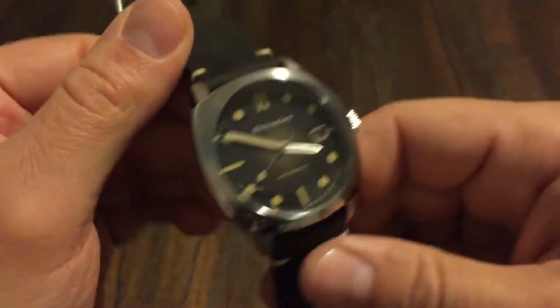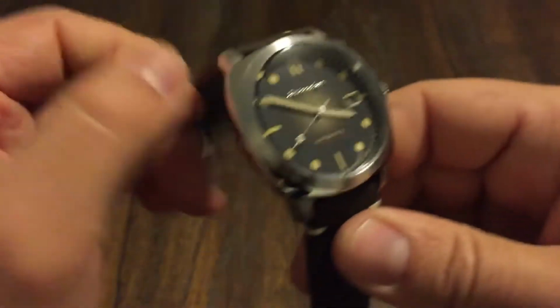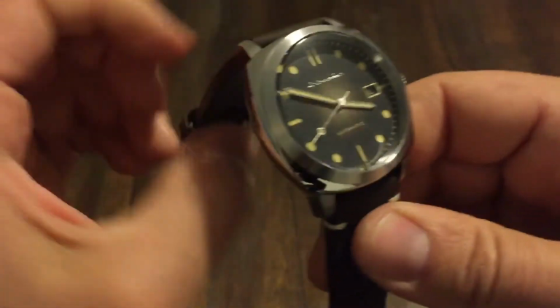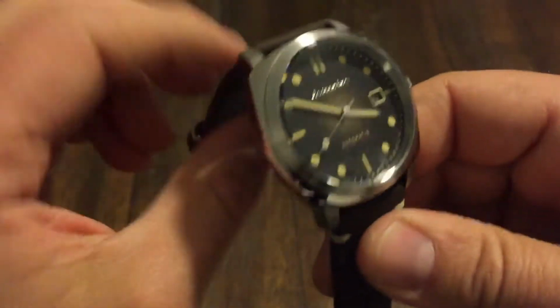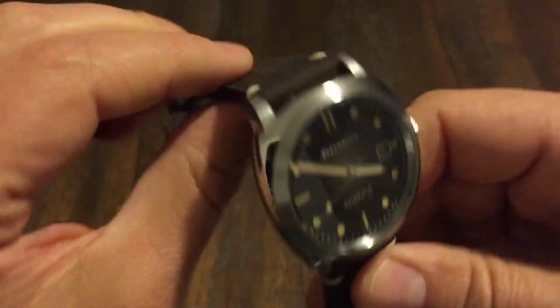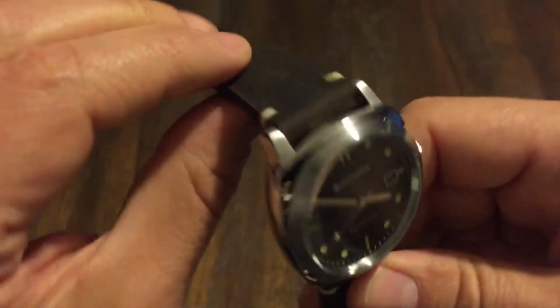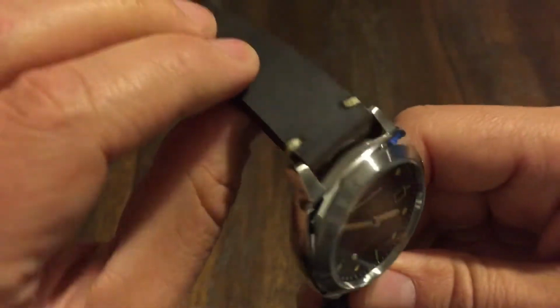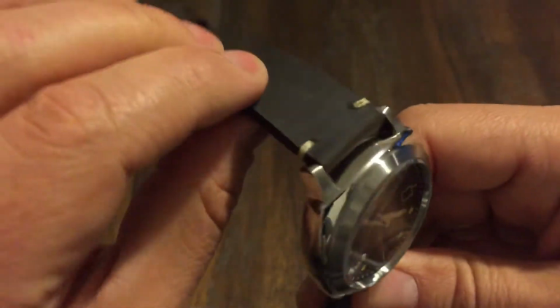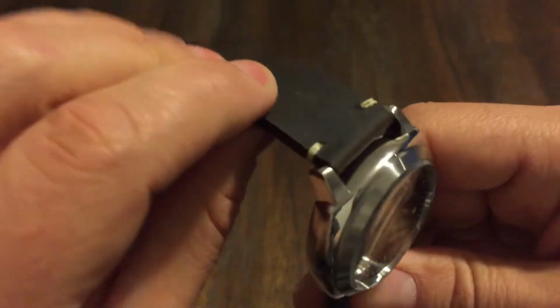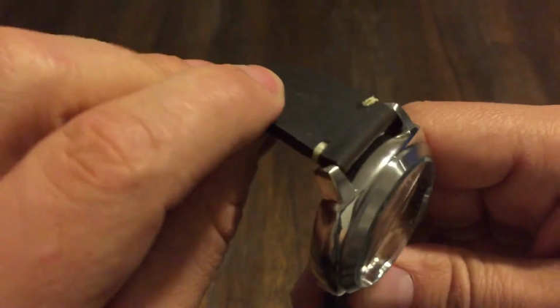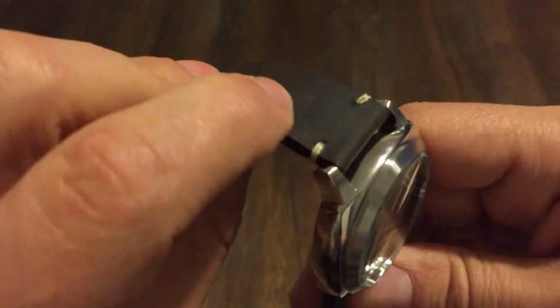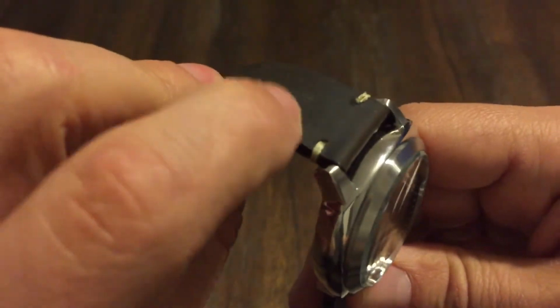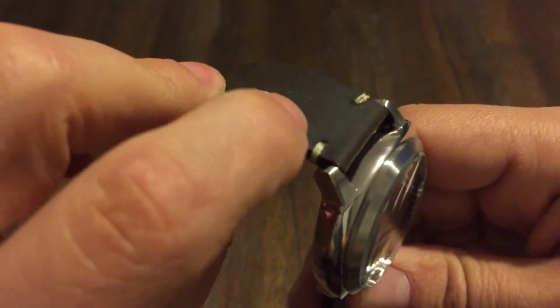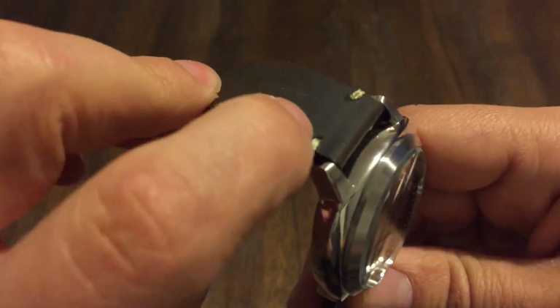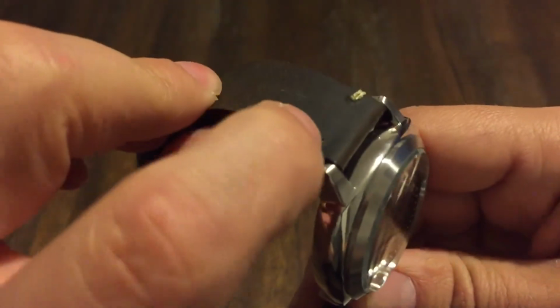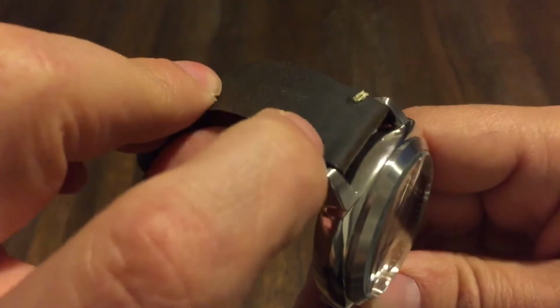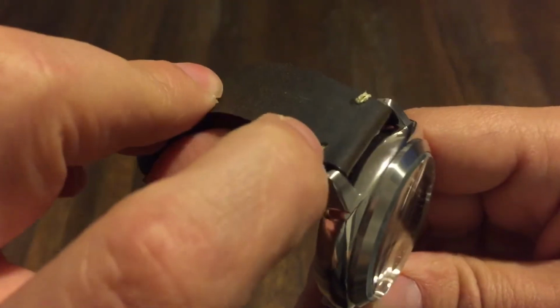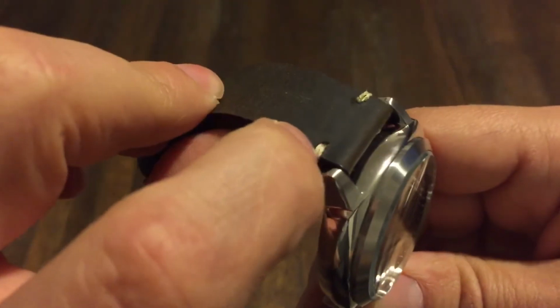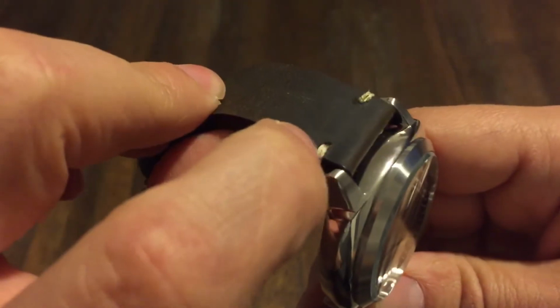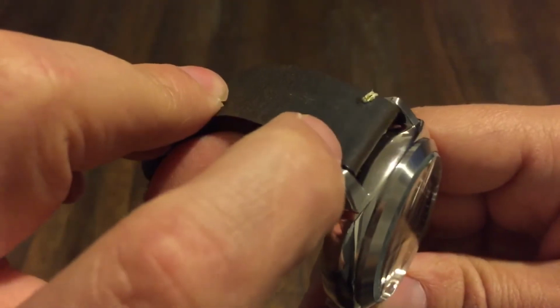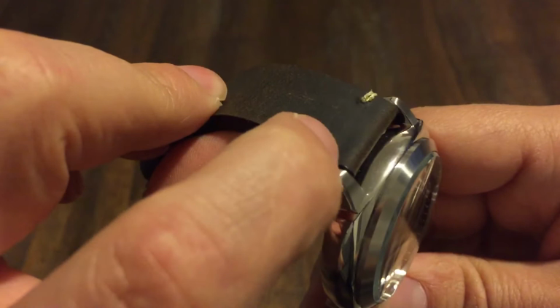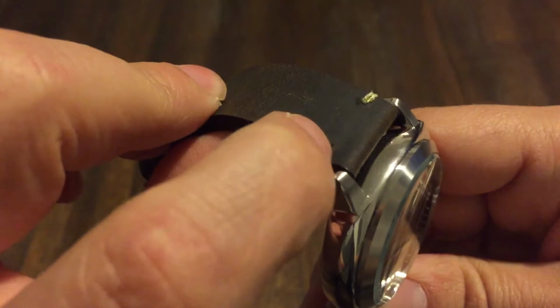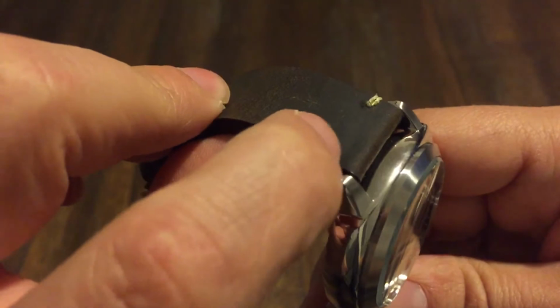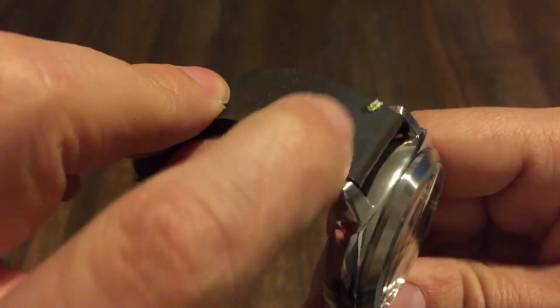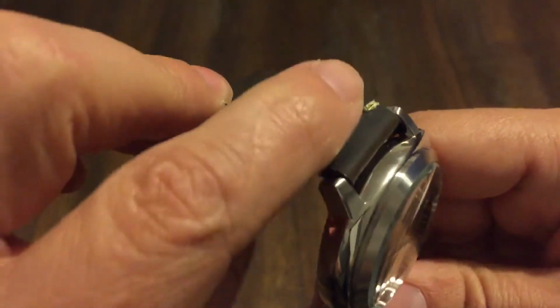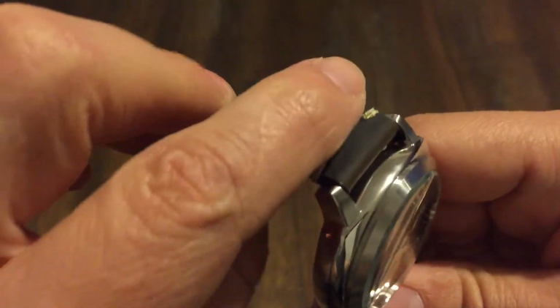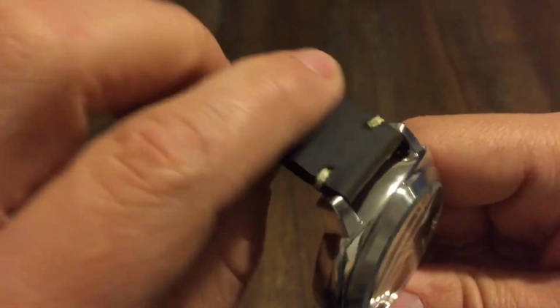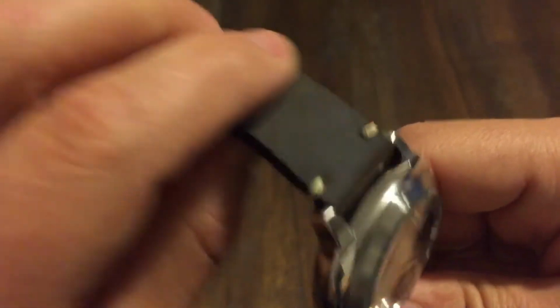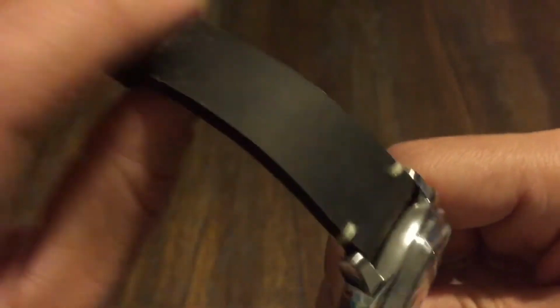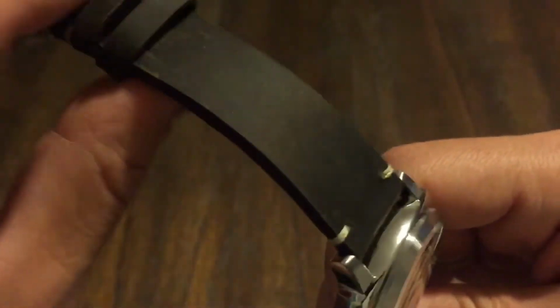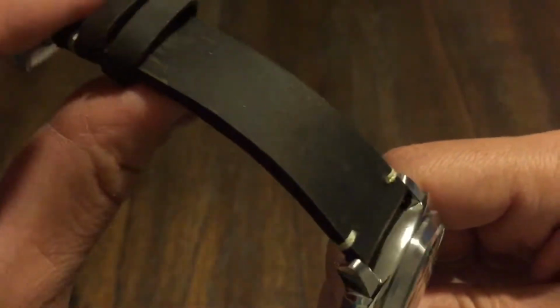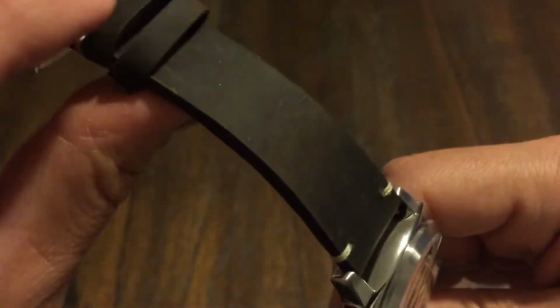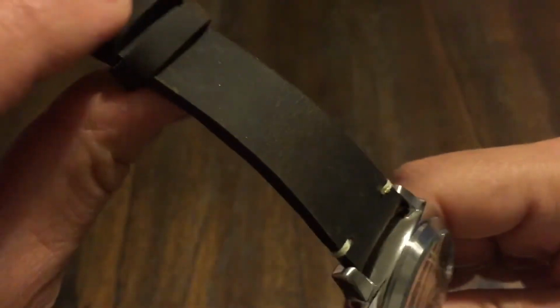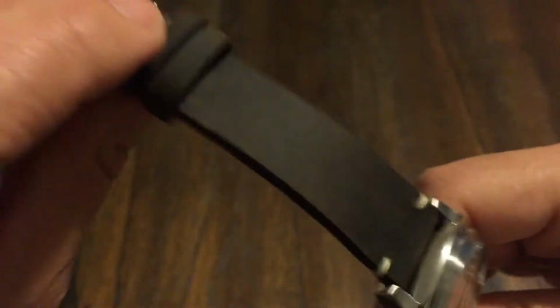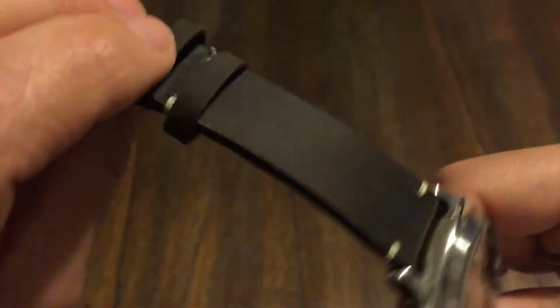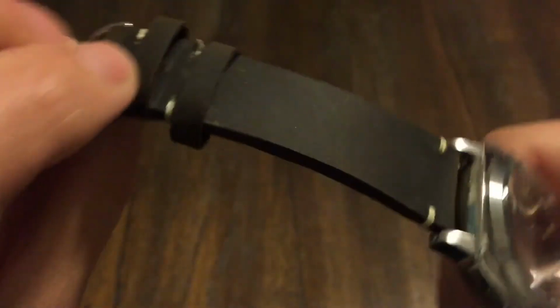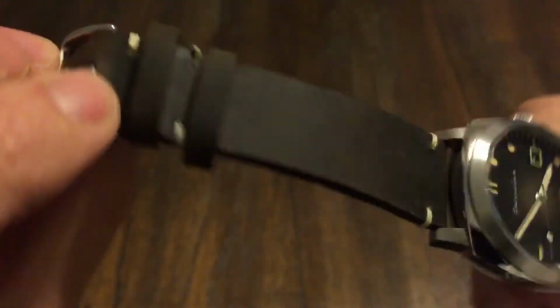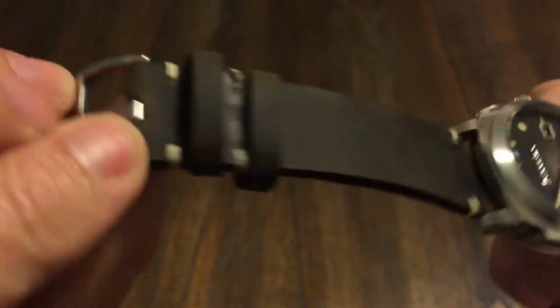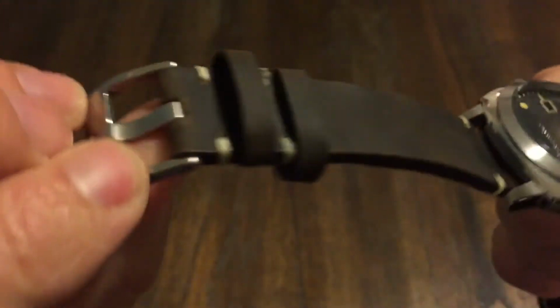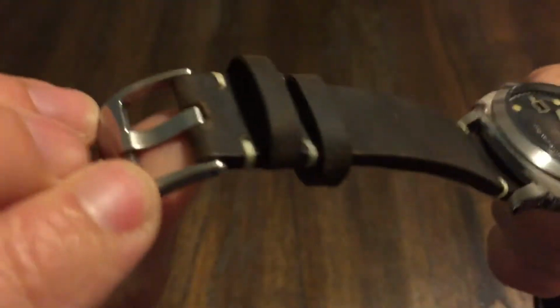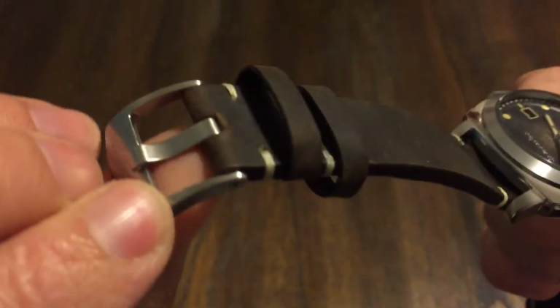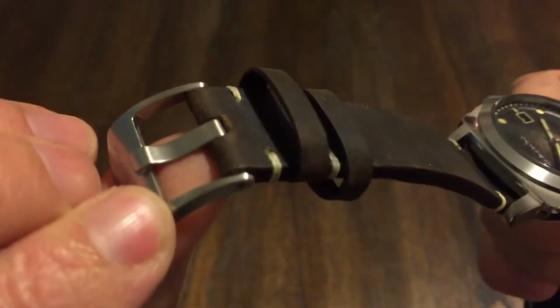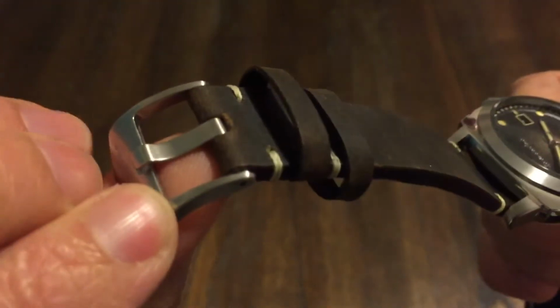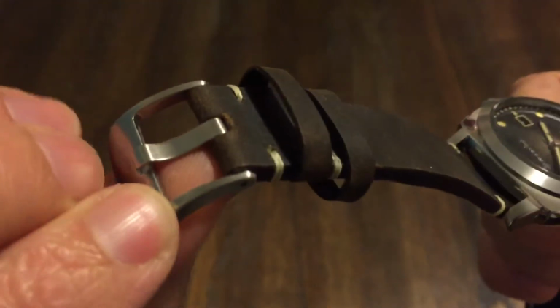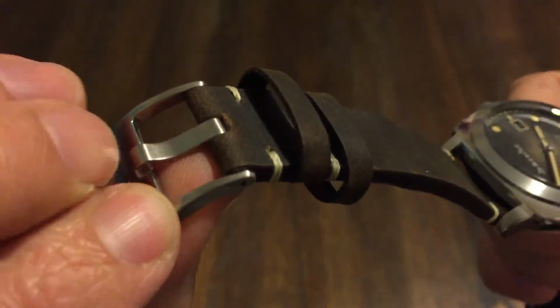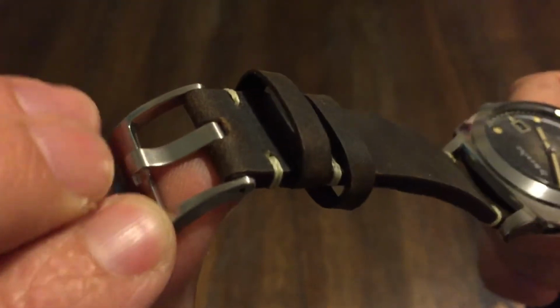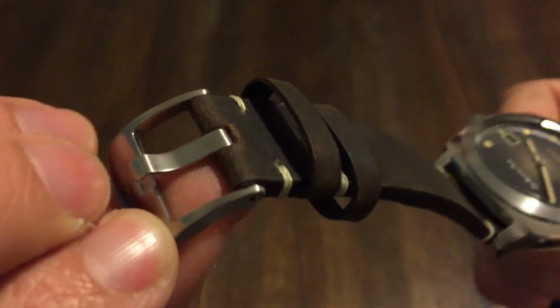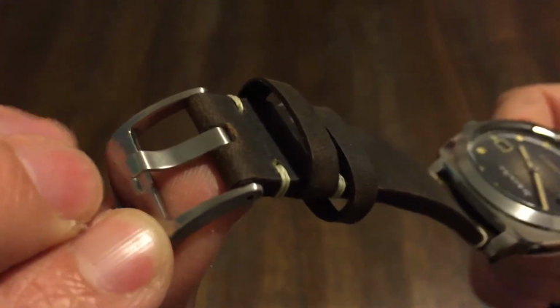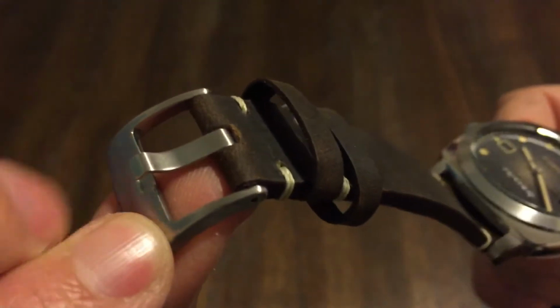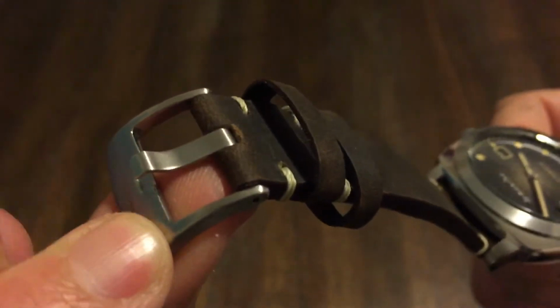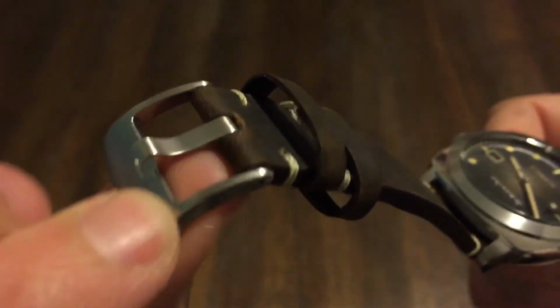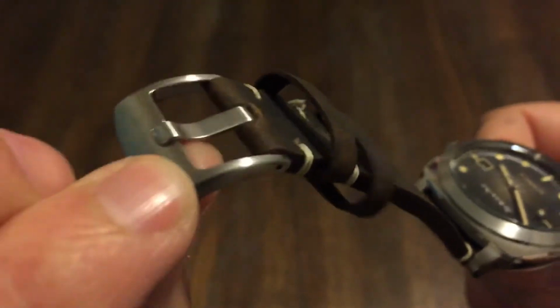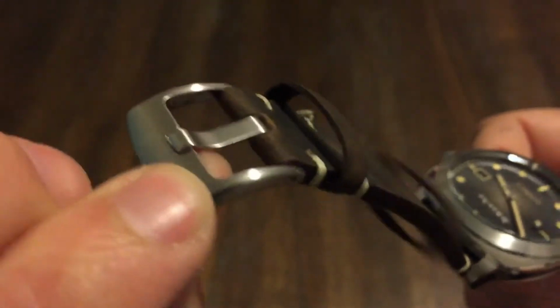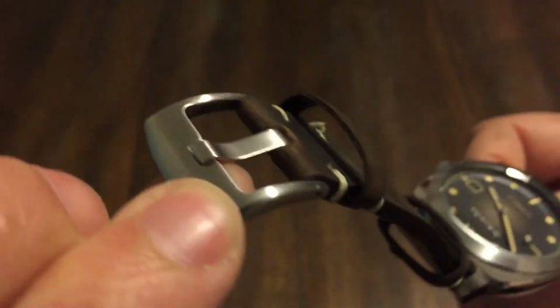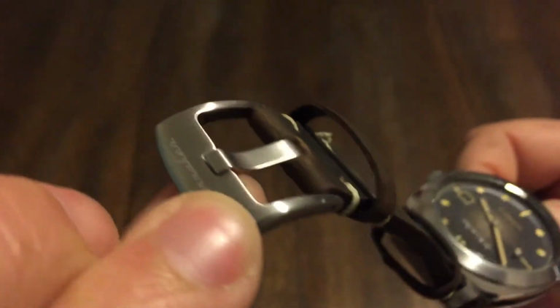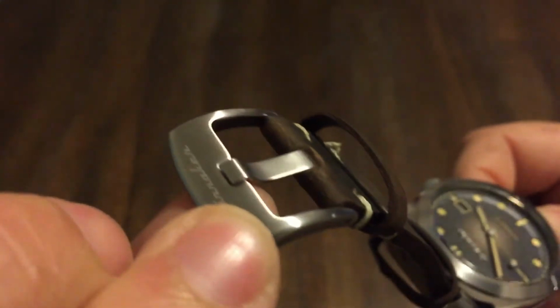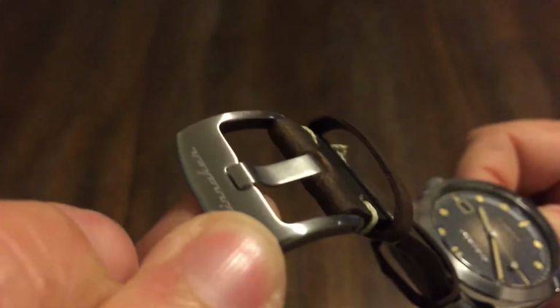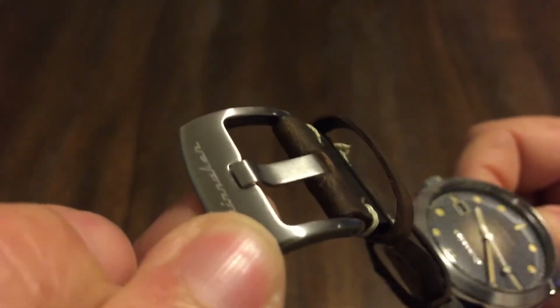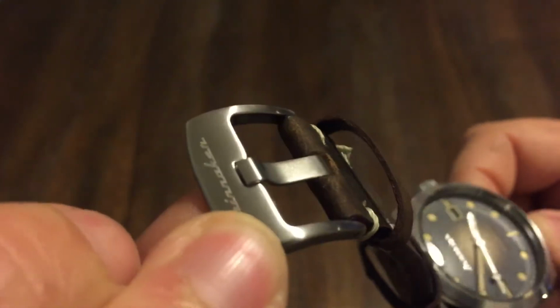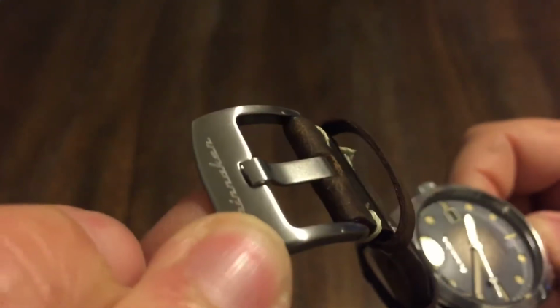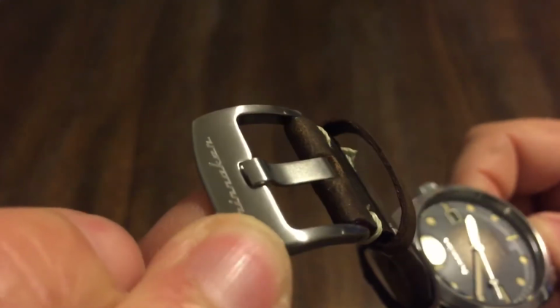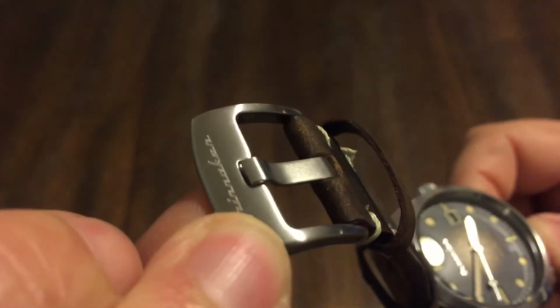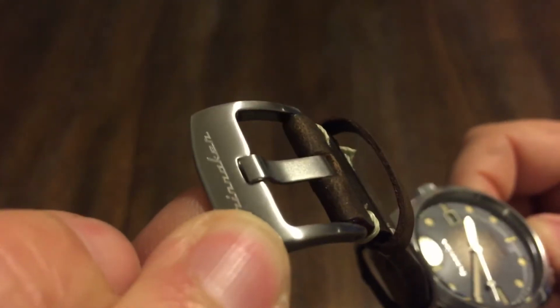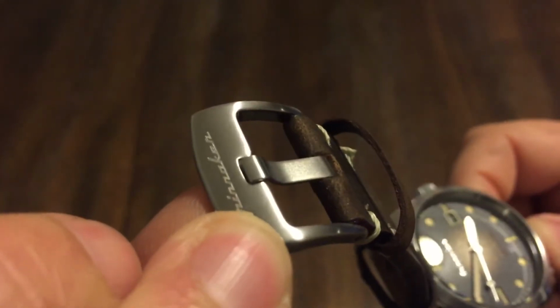Very nice leather strap with some white stitching up at the top. Very vintage looking. Signed buckle.